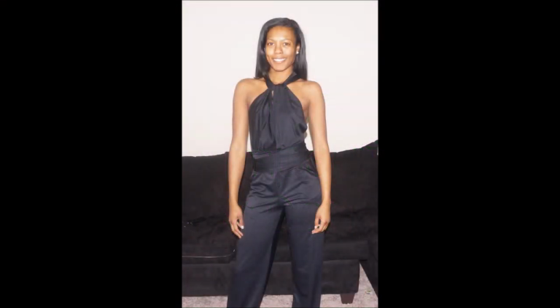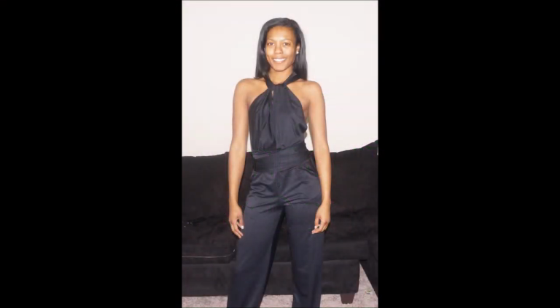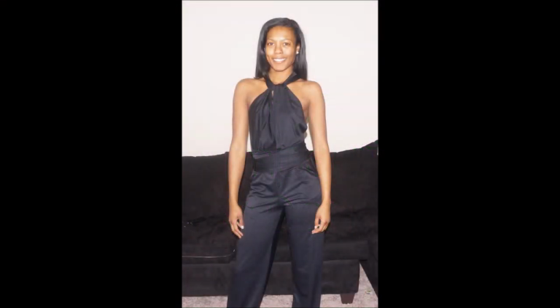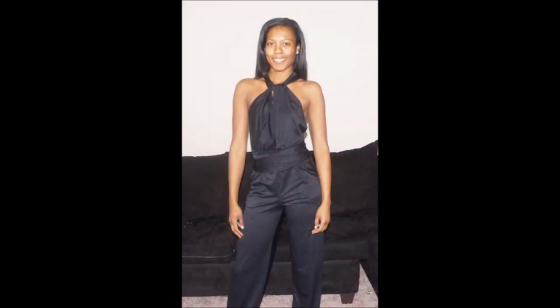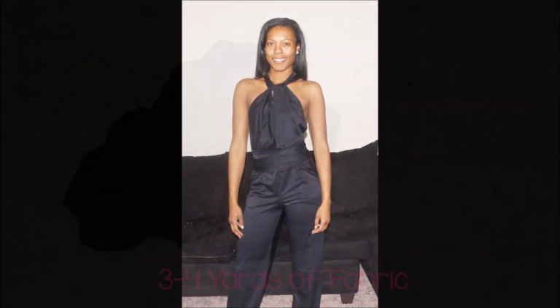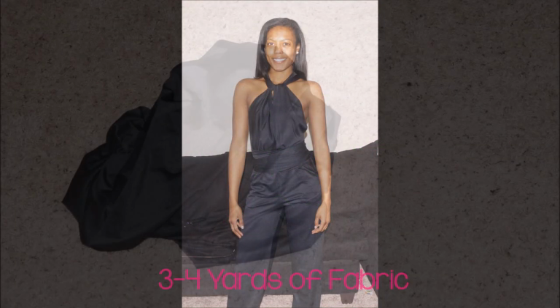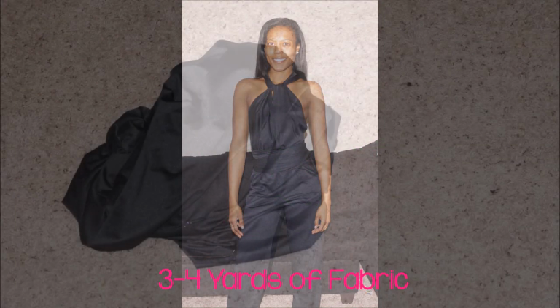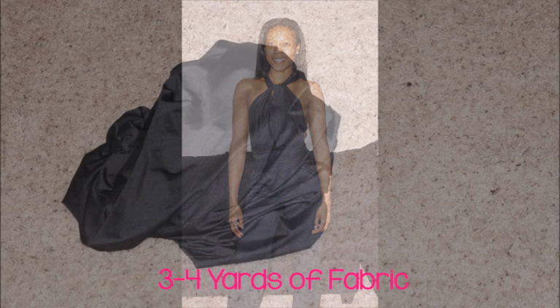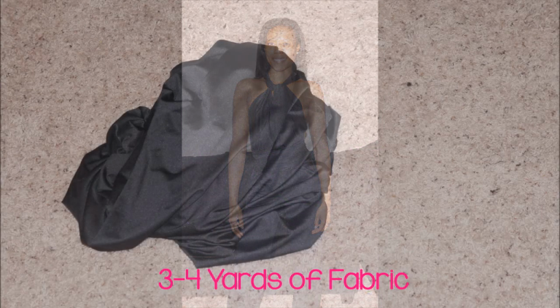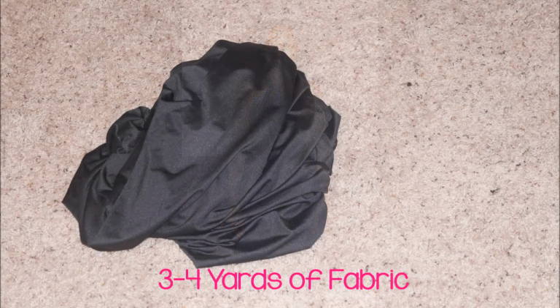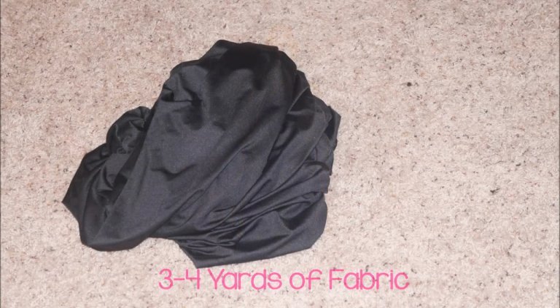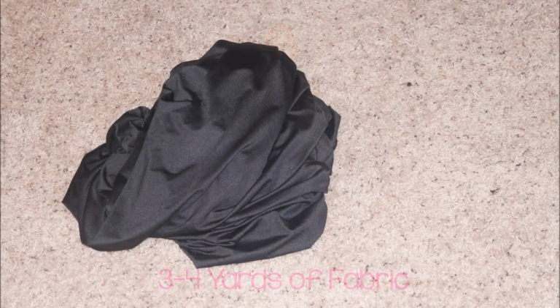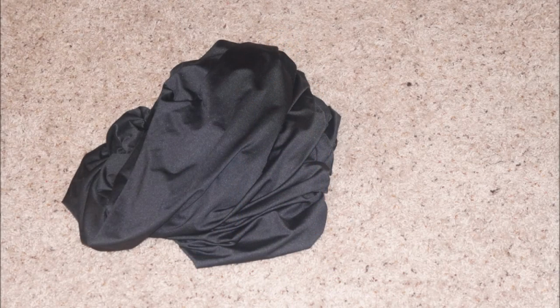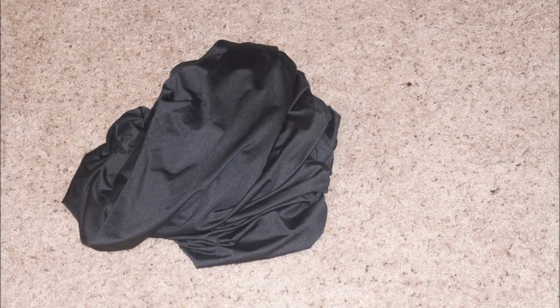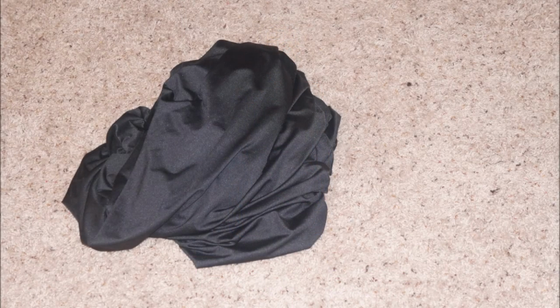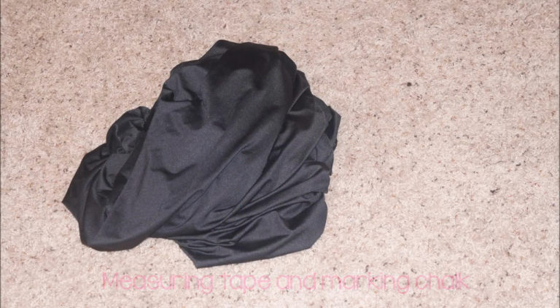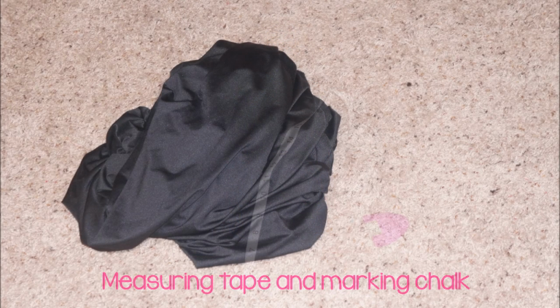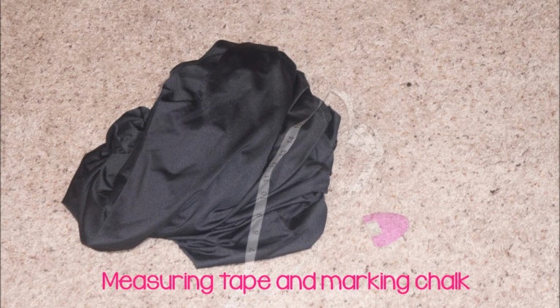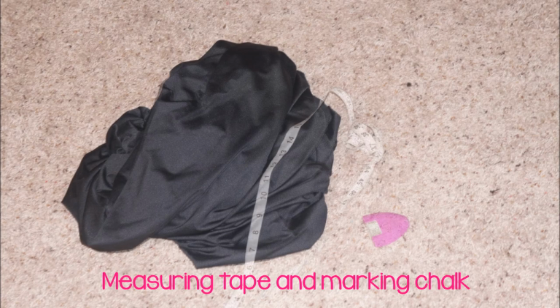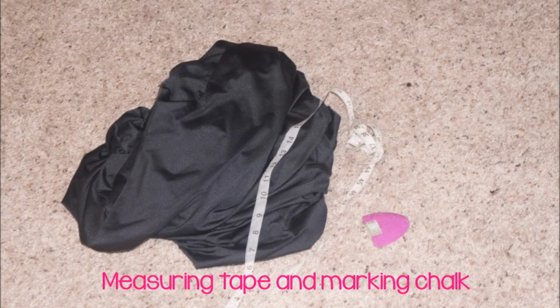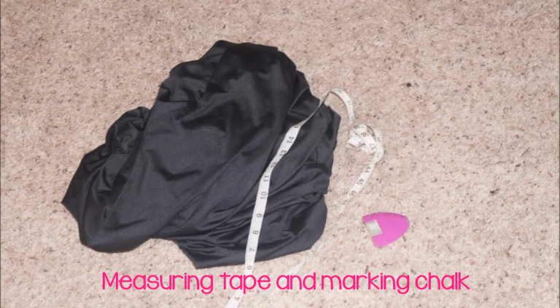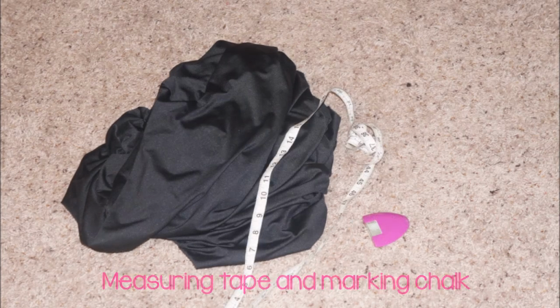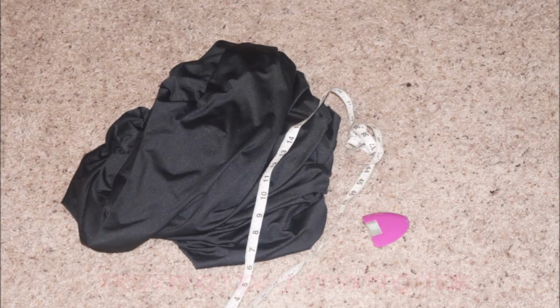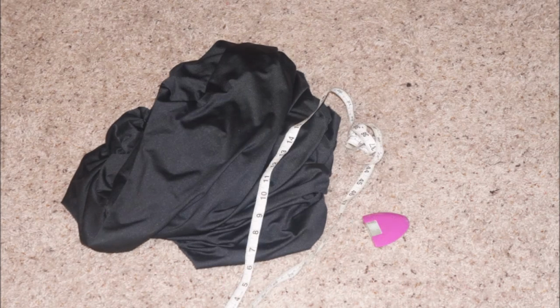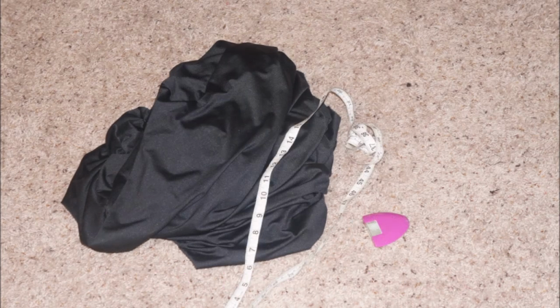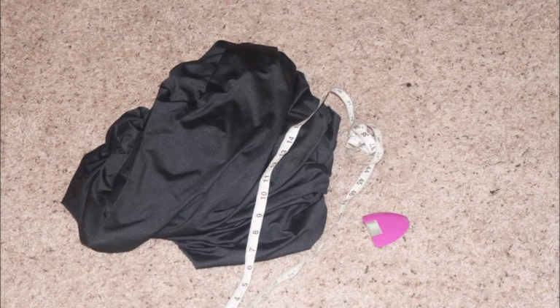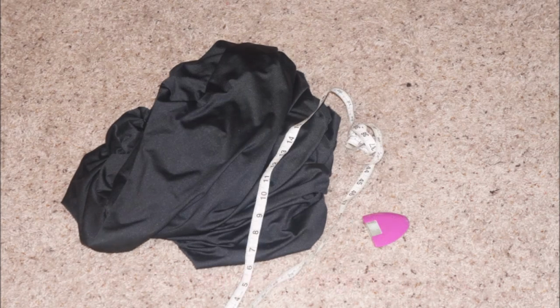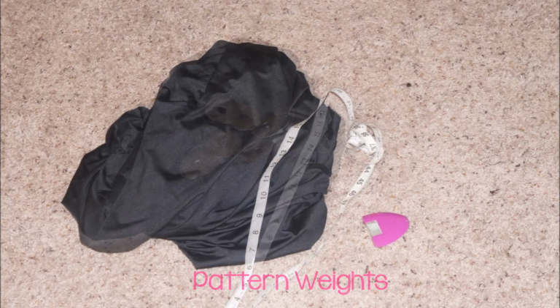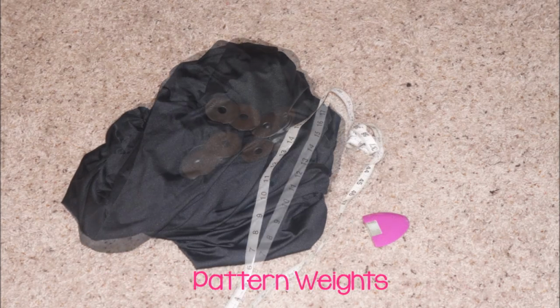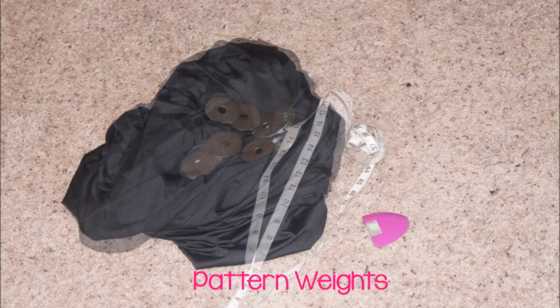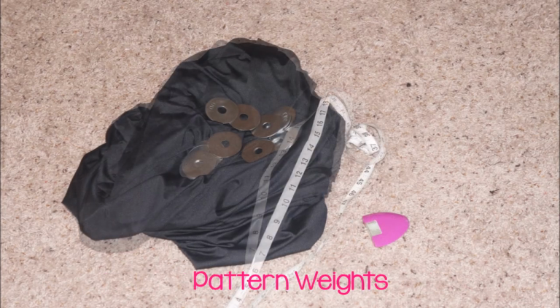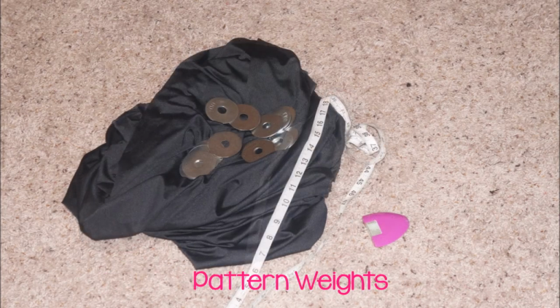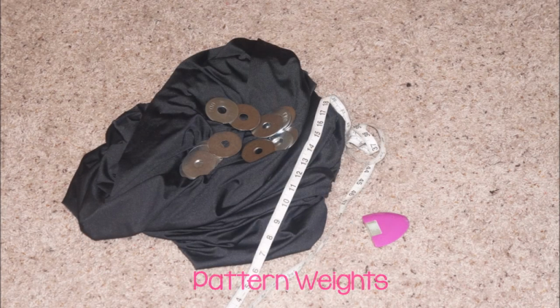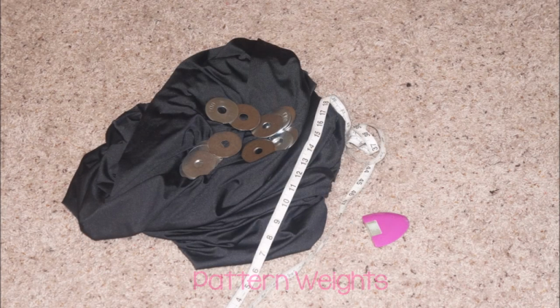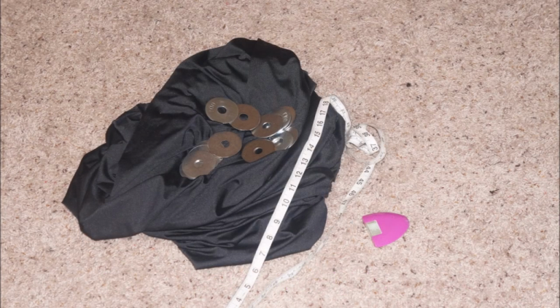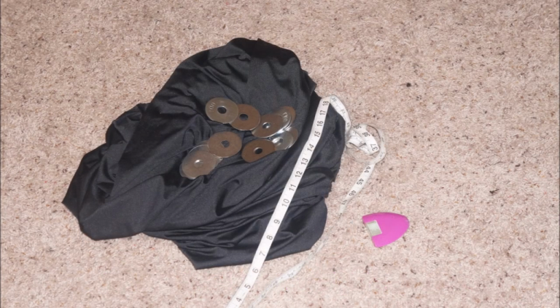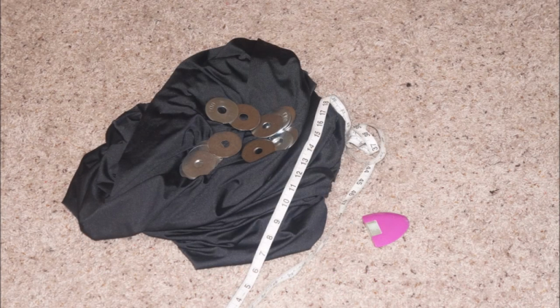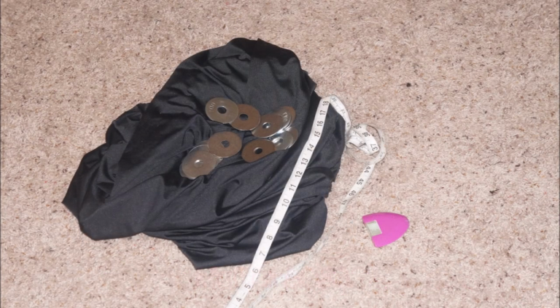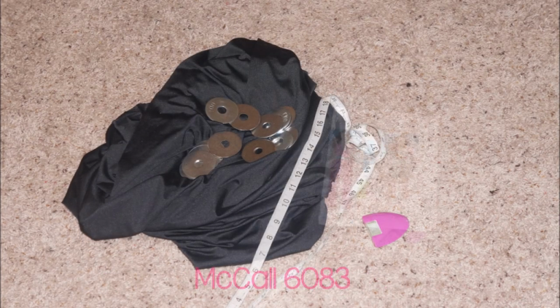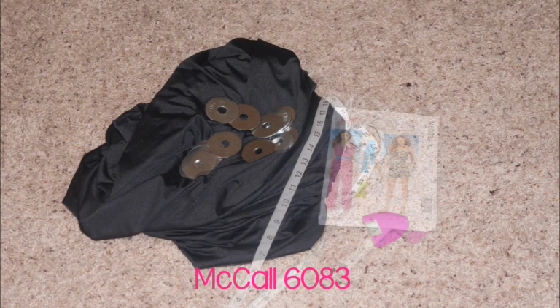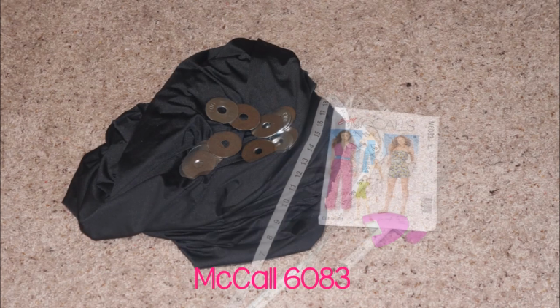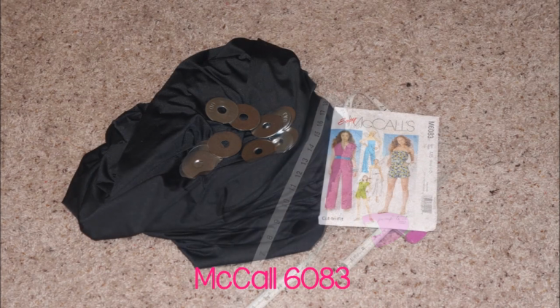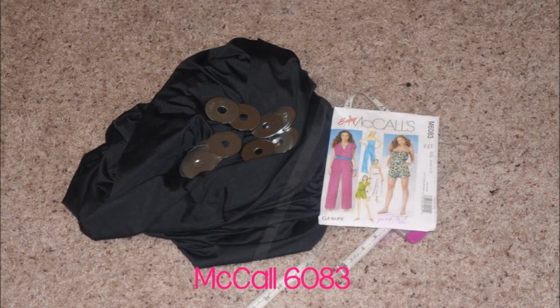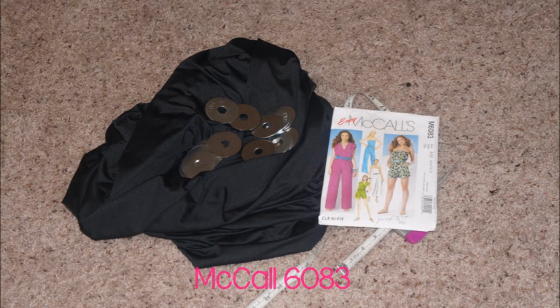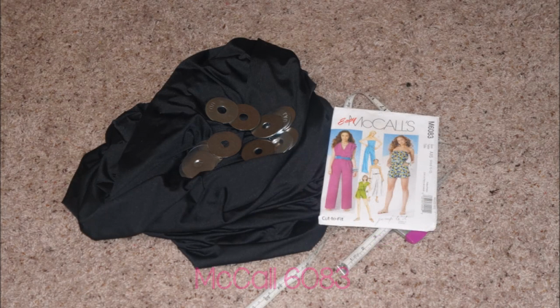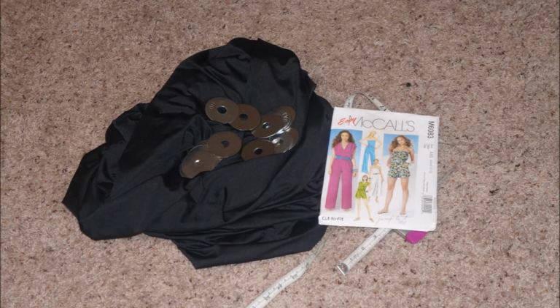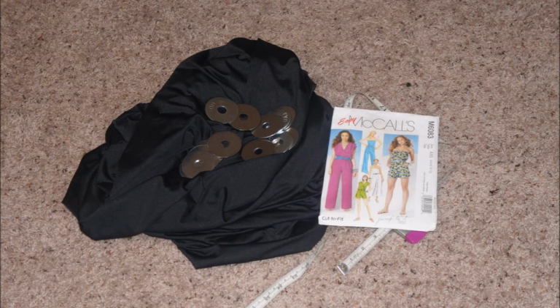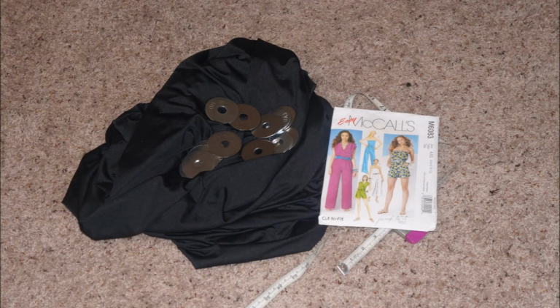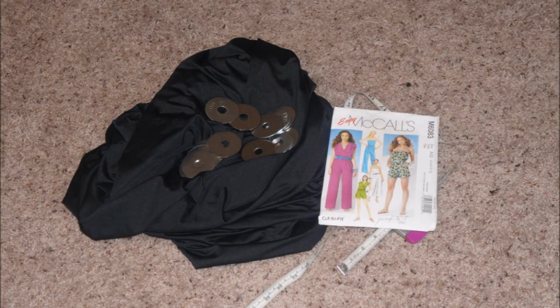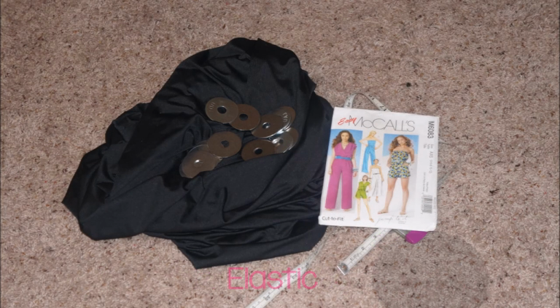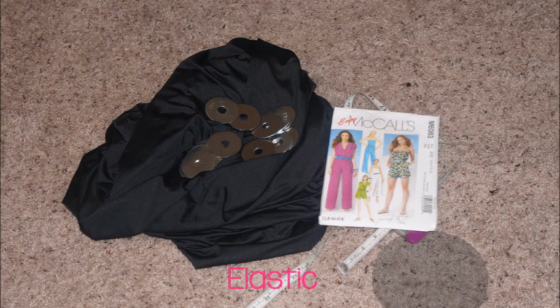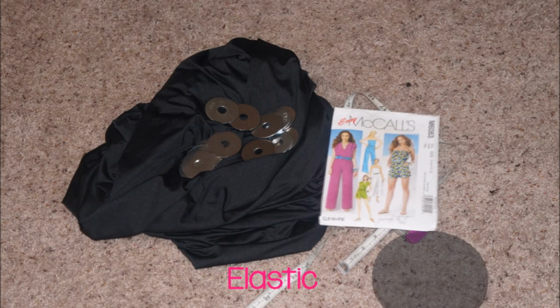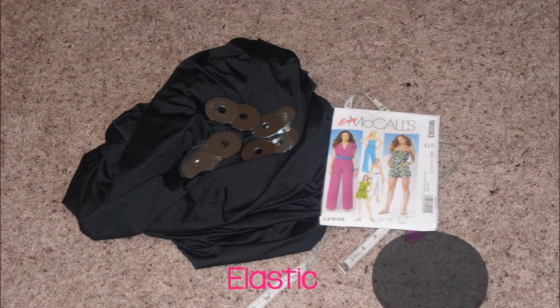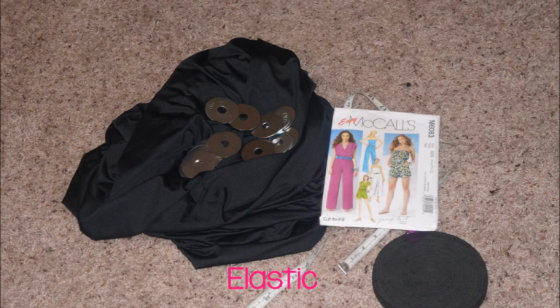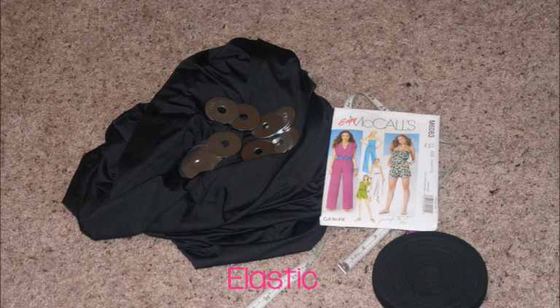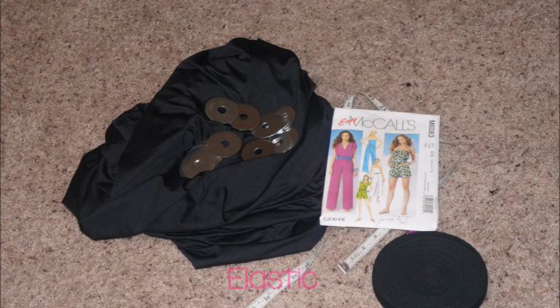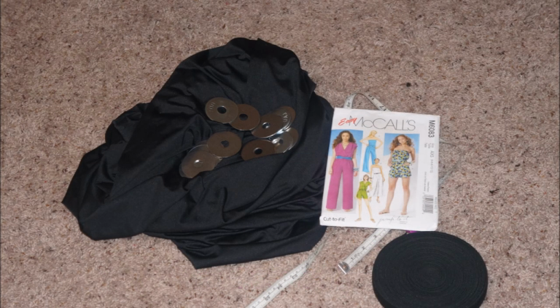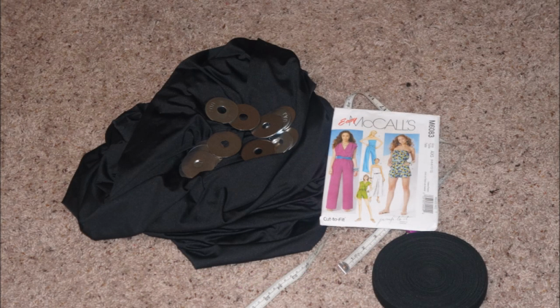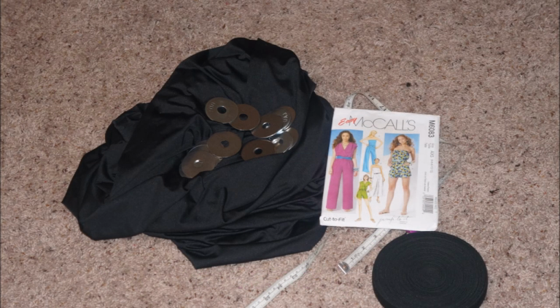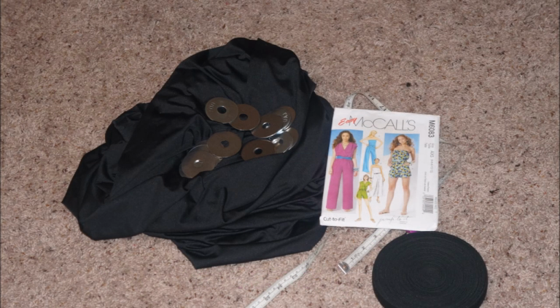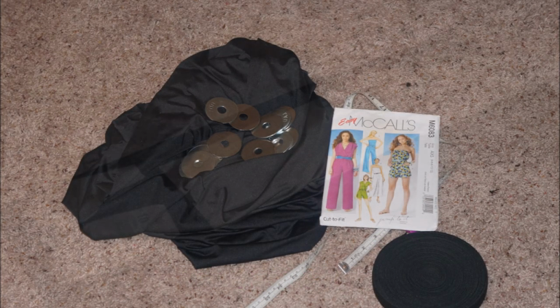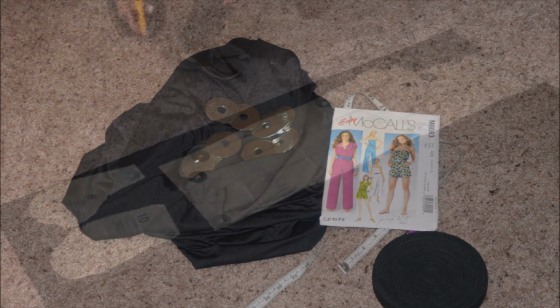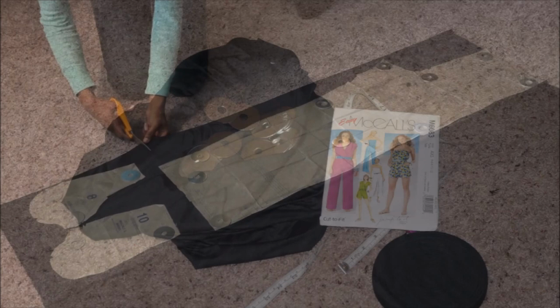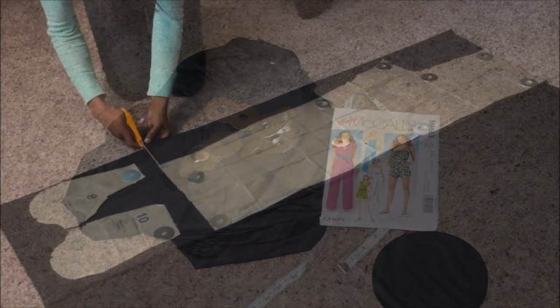The things you'll need for this tutorial: fabric, measuring and marking tools, pattern weights, McCall 6083, and some elastic.